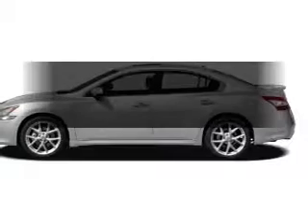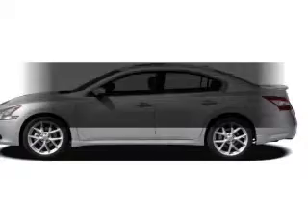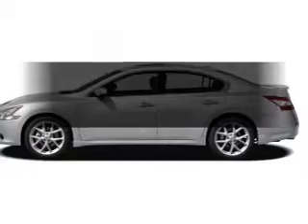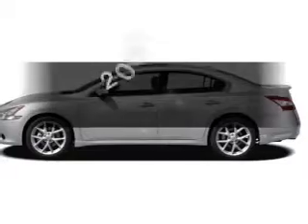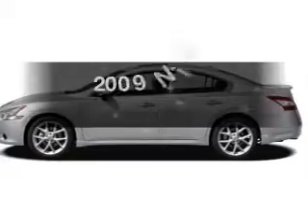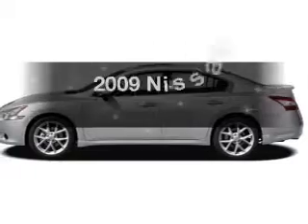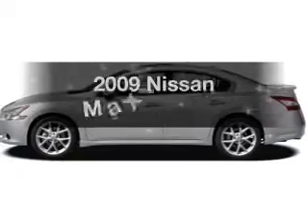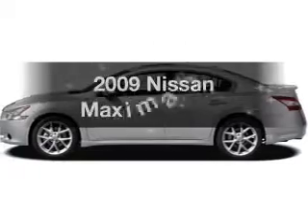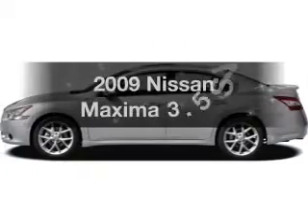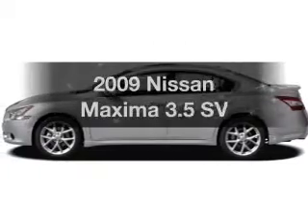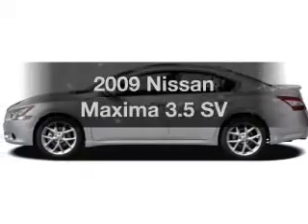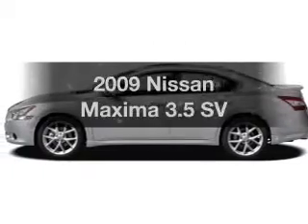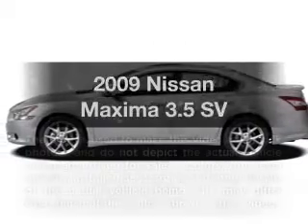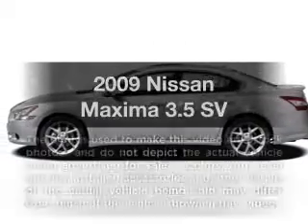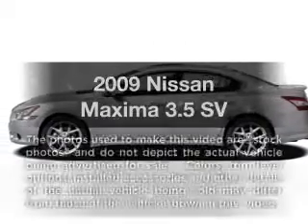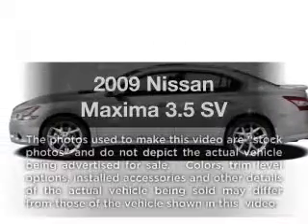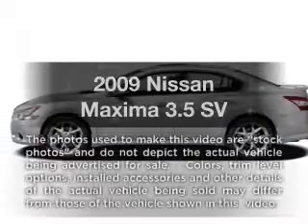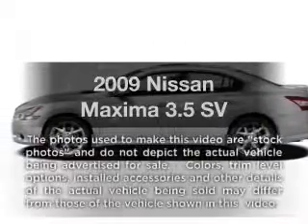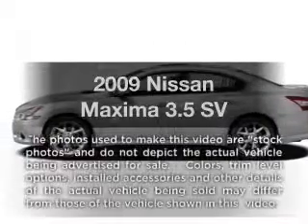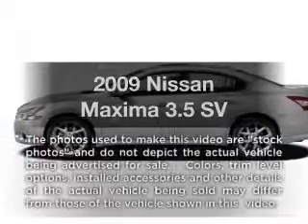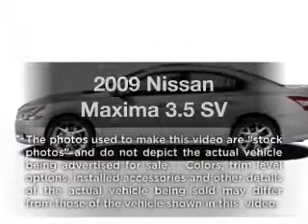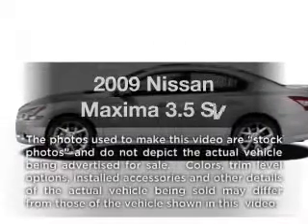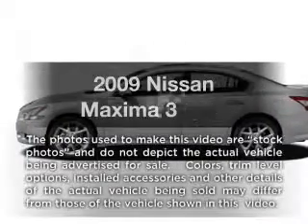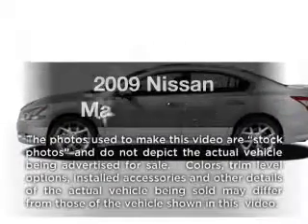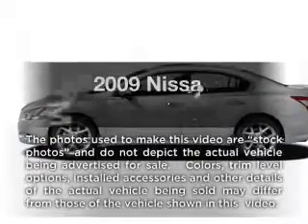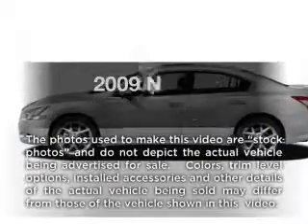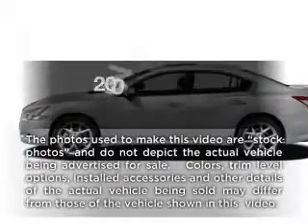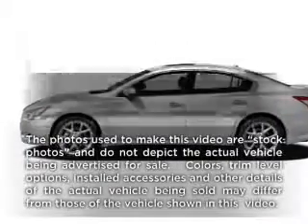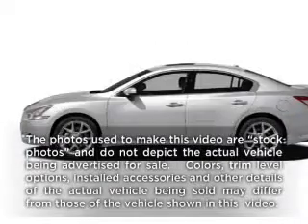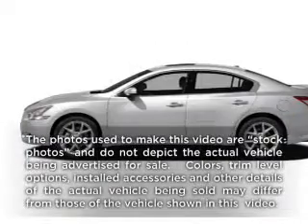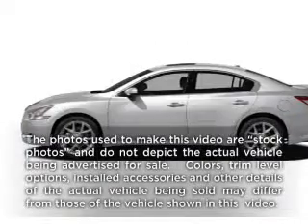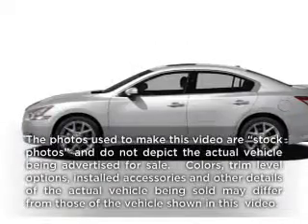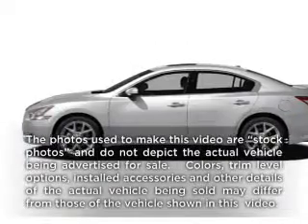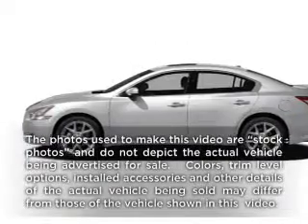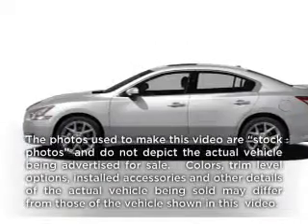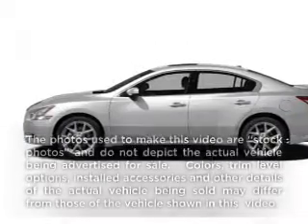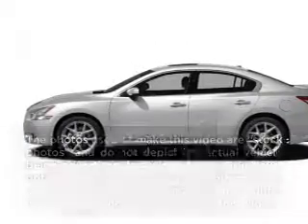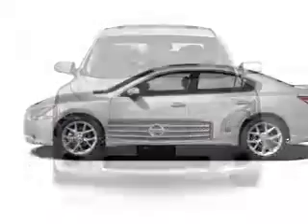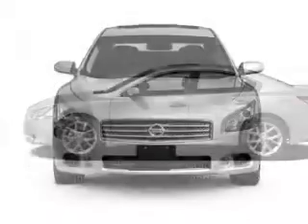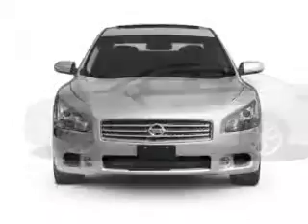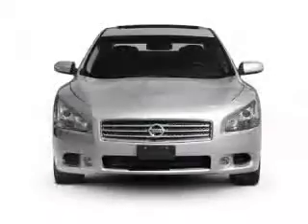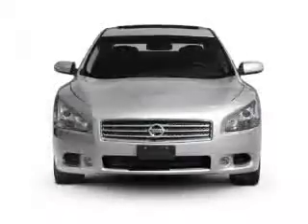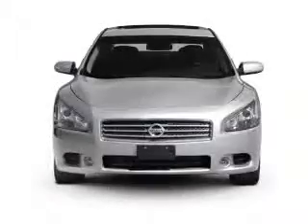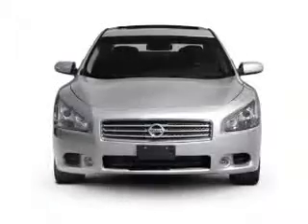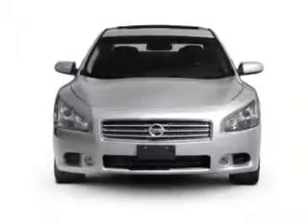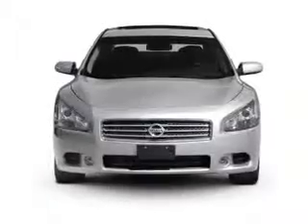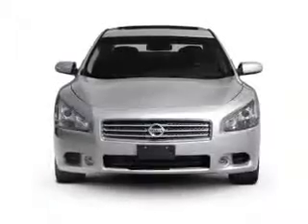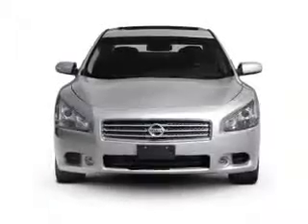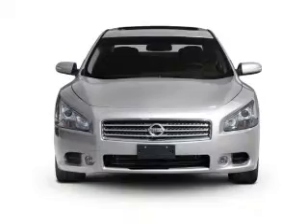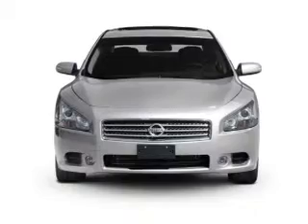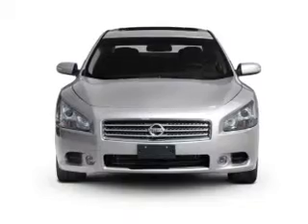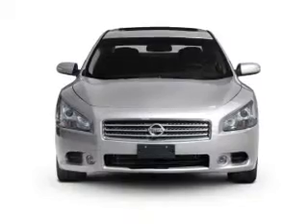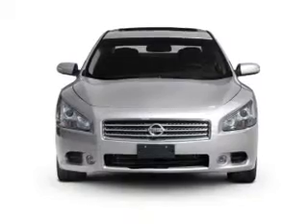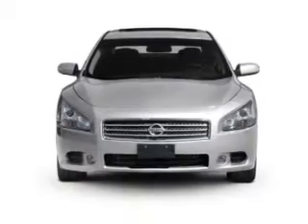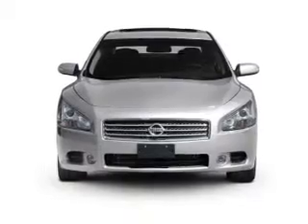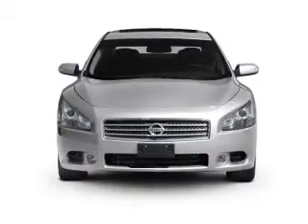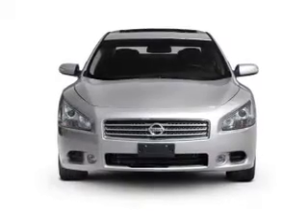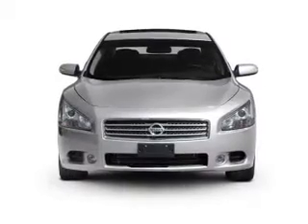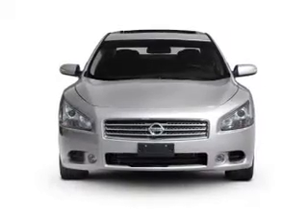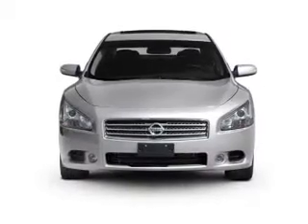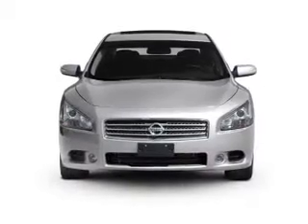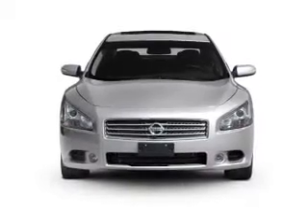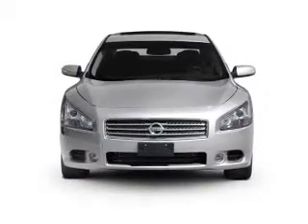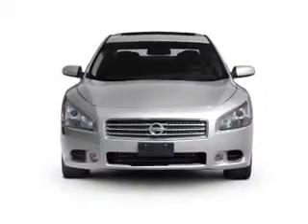Get noticed in this 2009 Nissan Maxima. Travel the roads in style and comfort in this great vehicle.